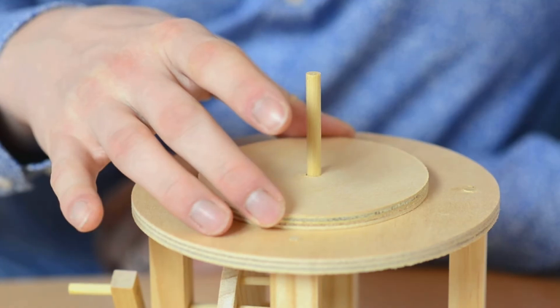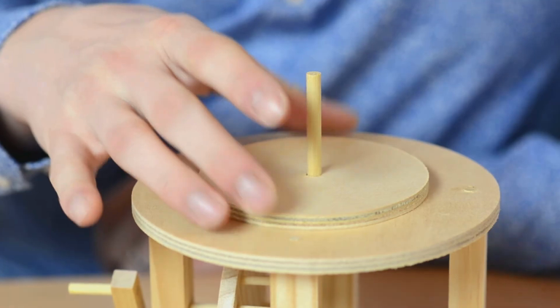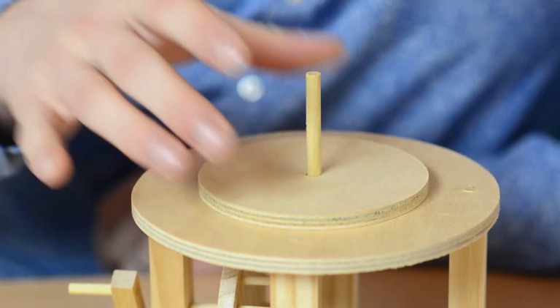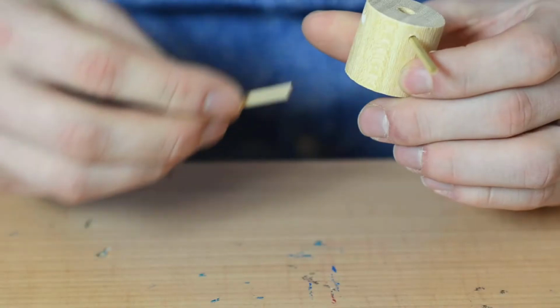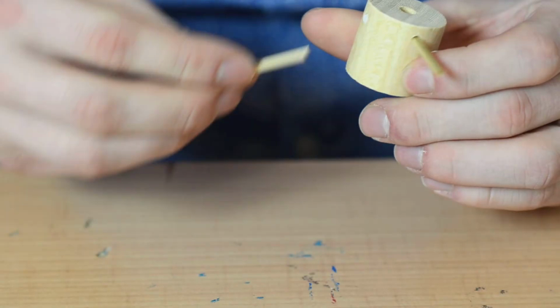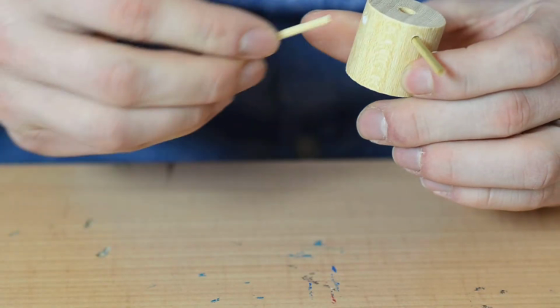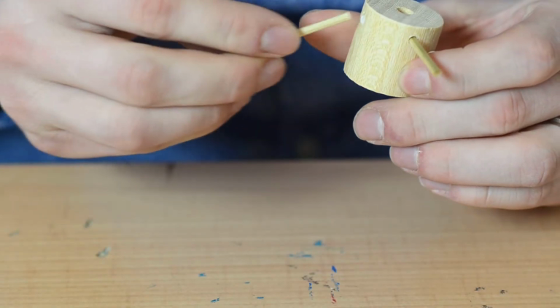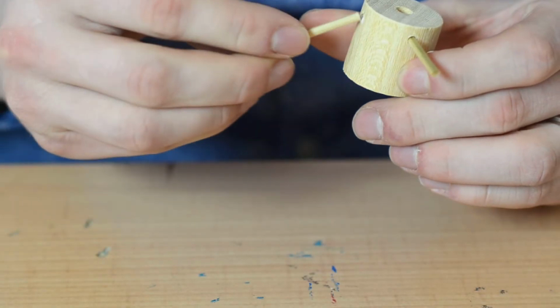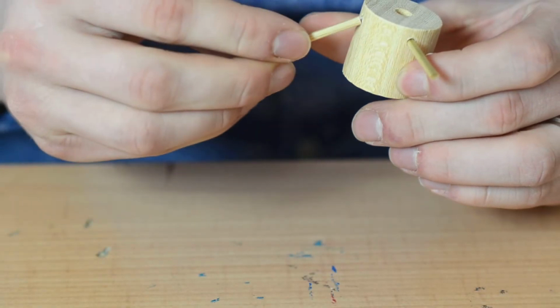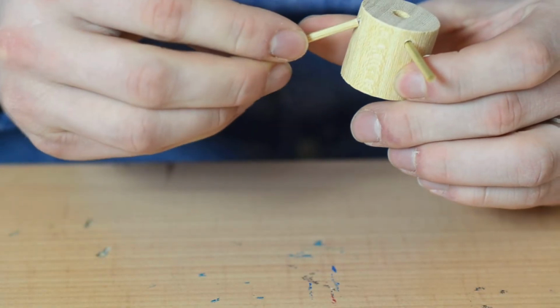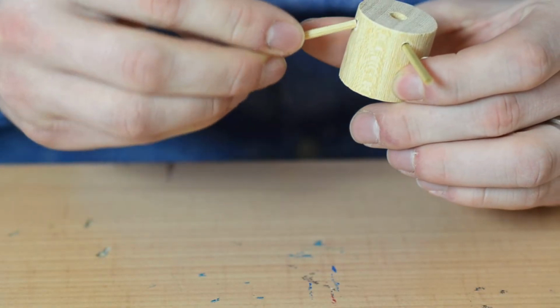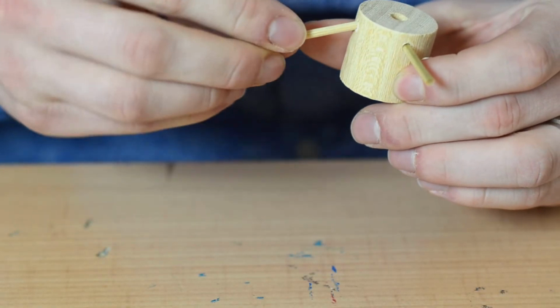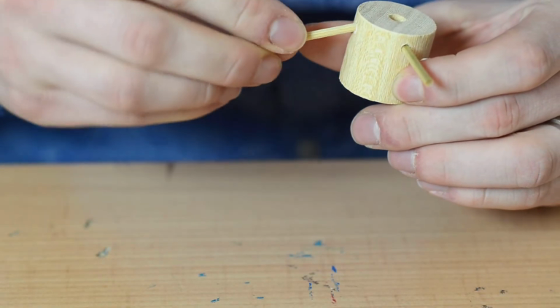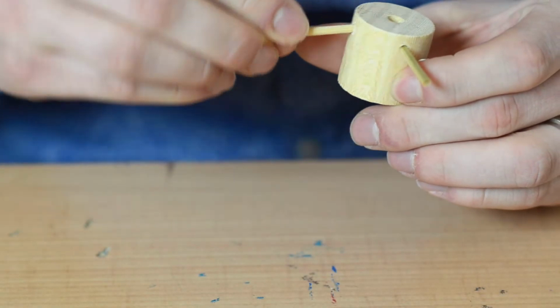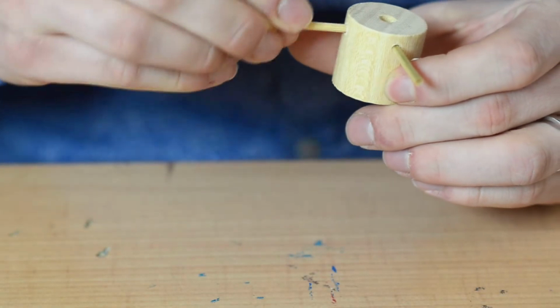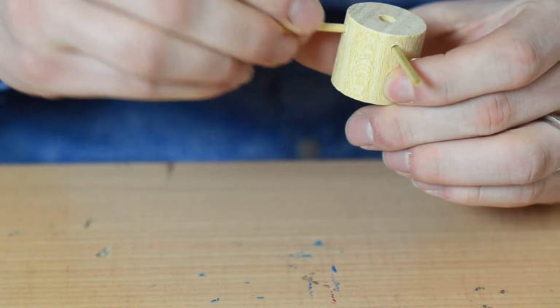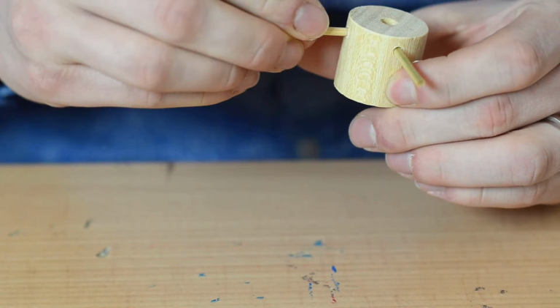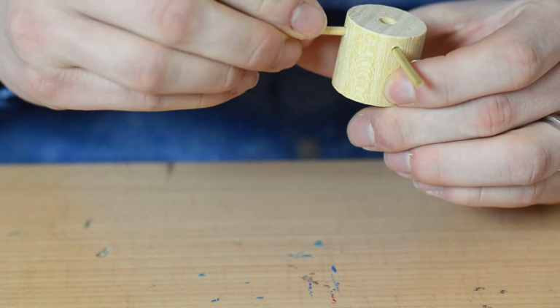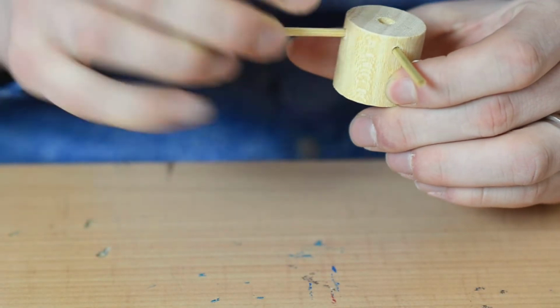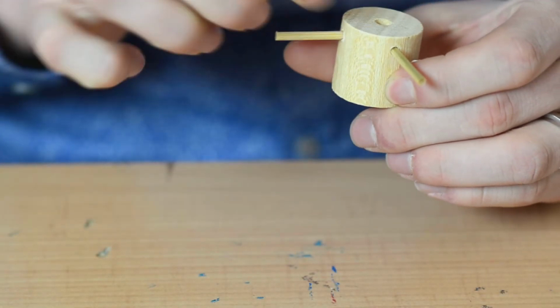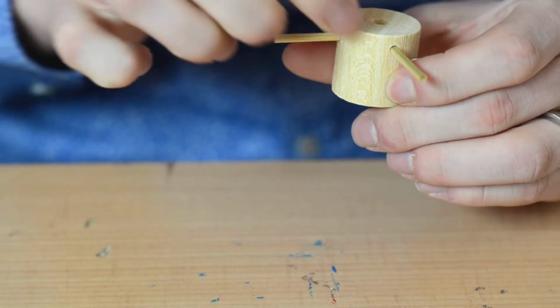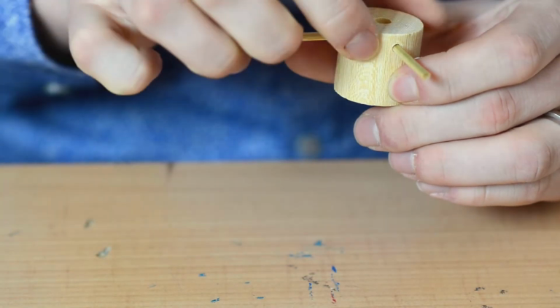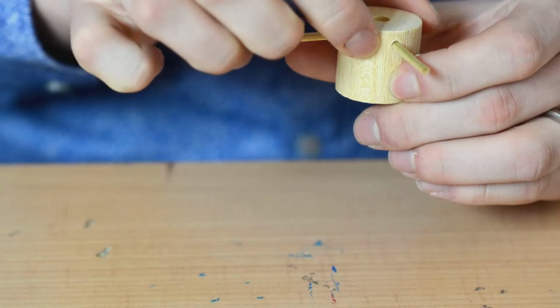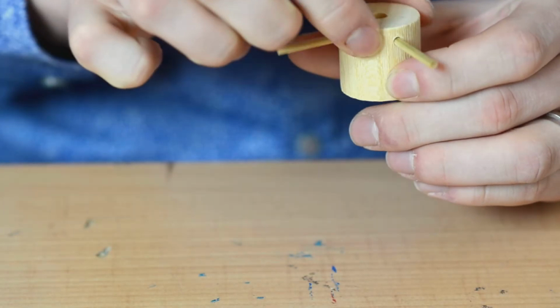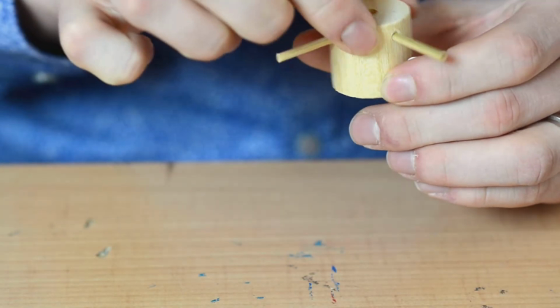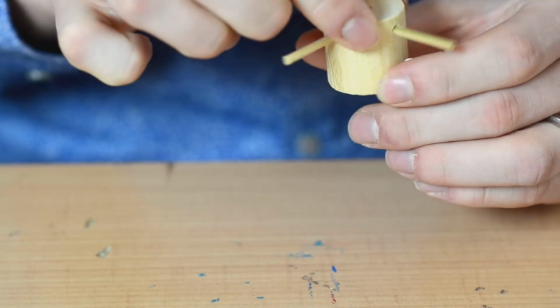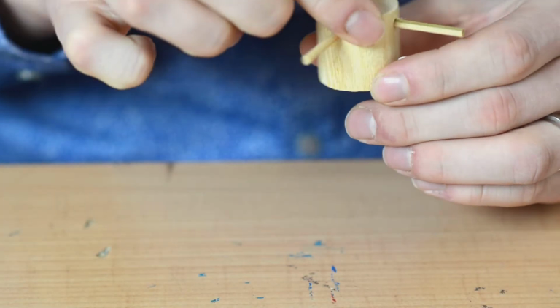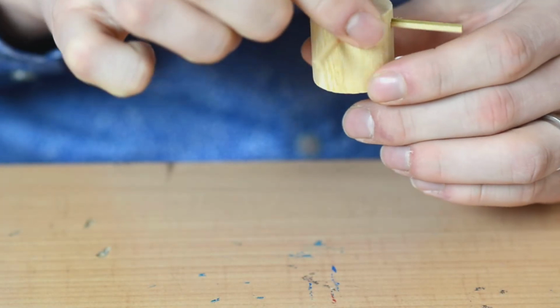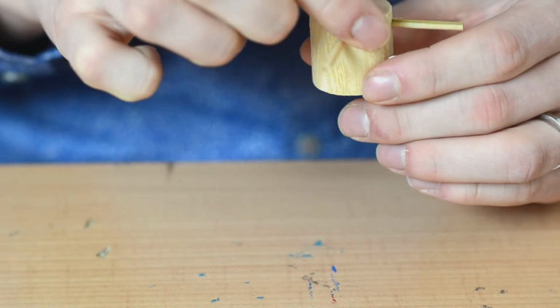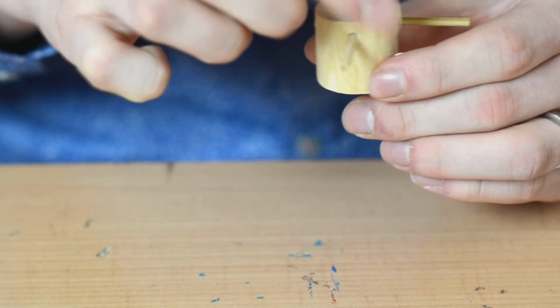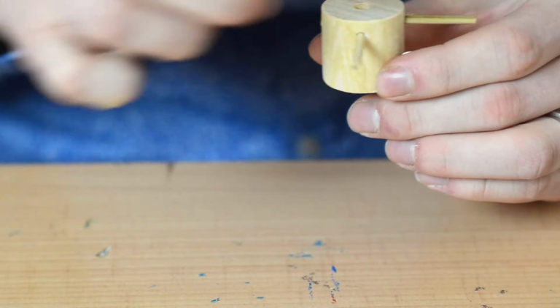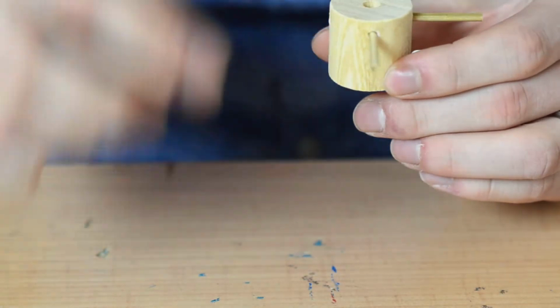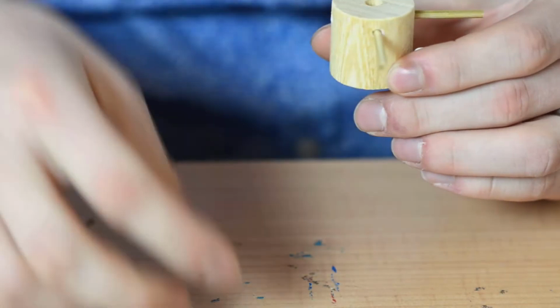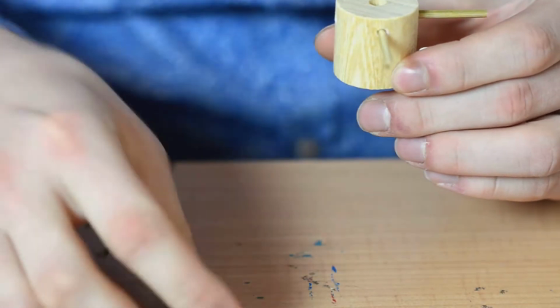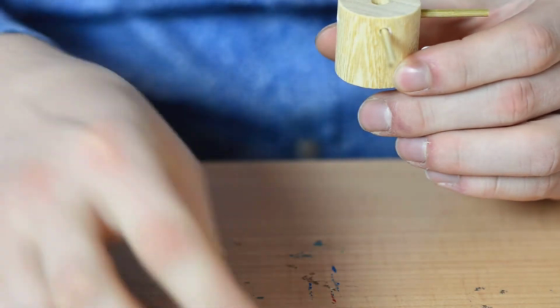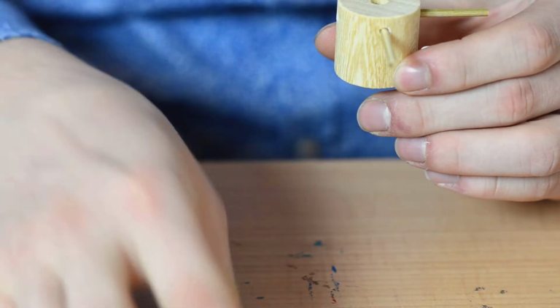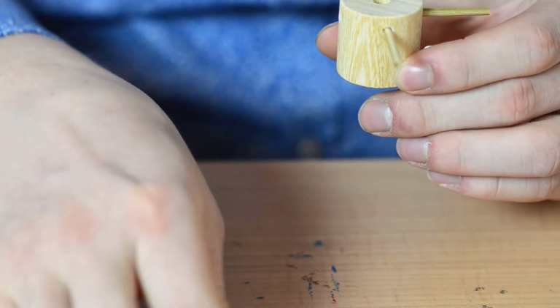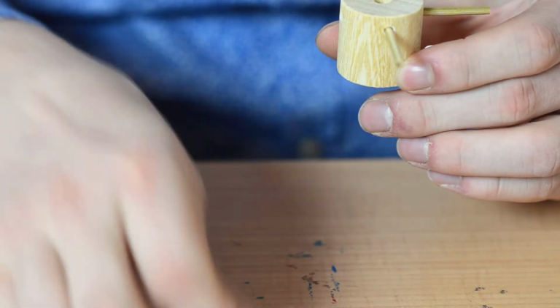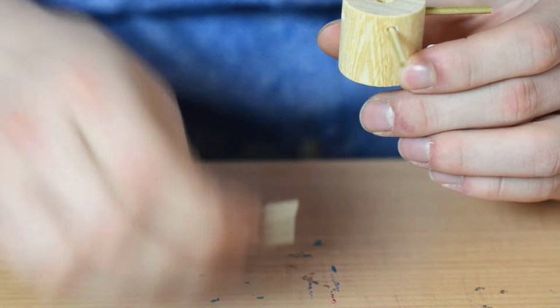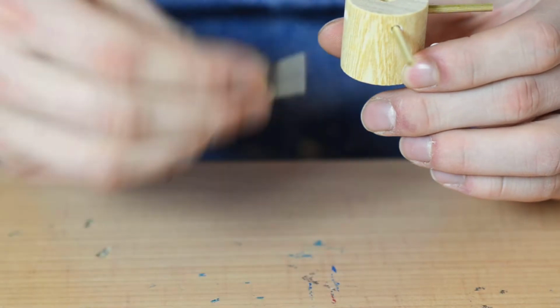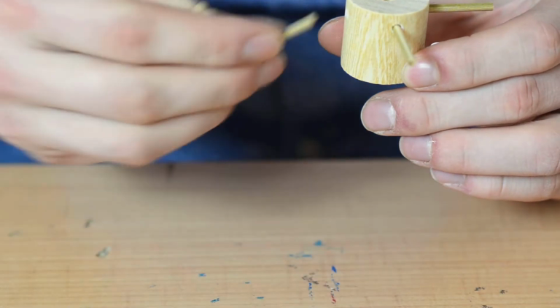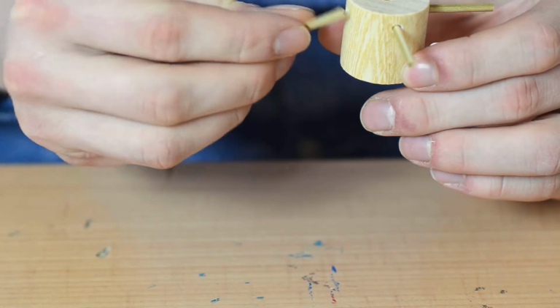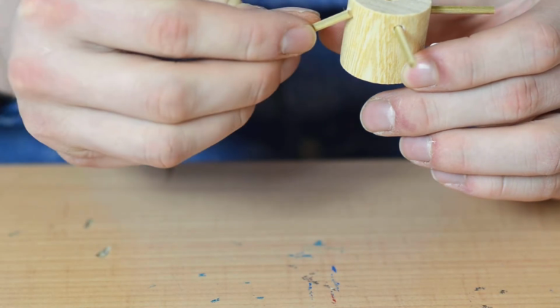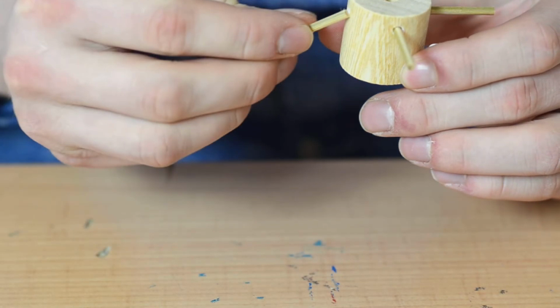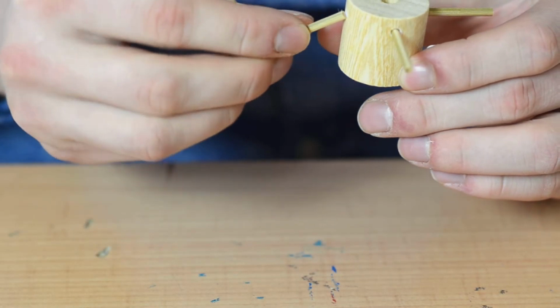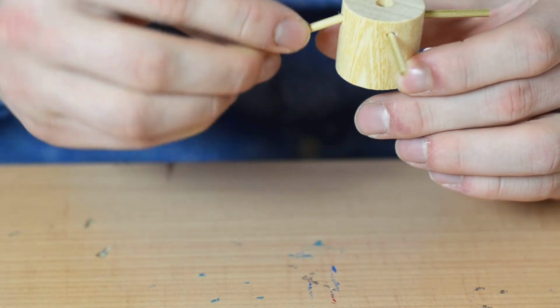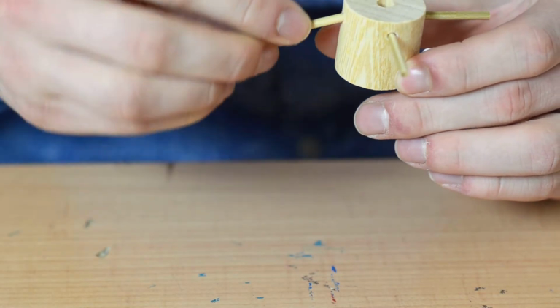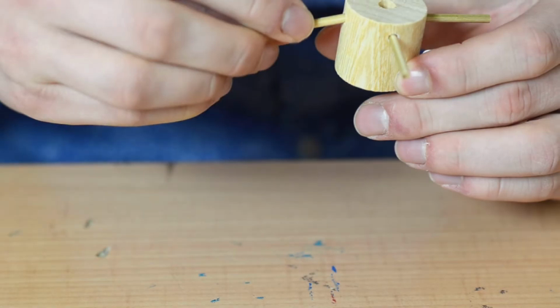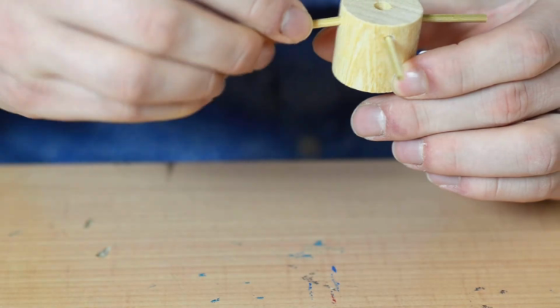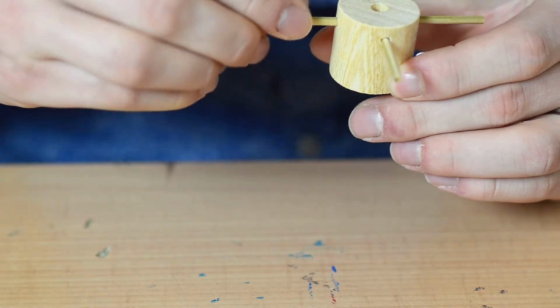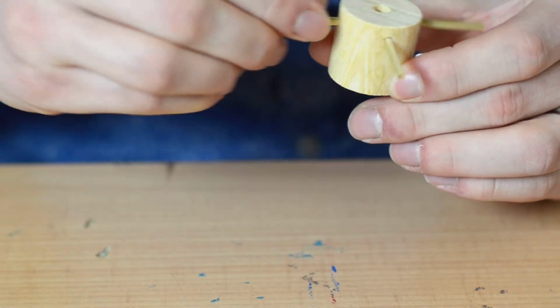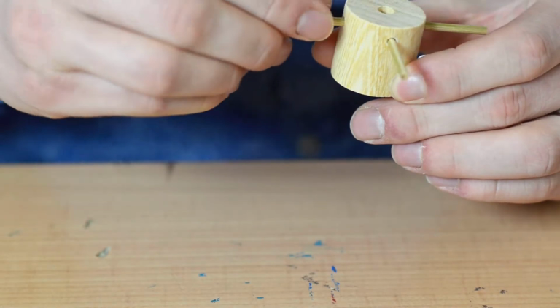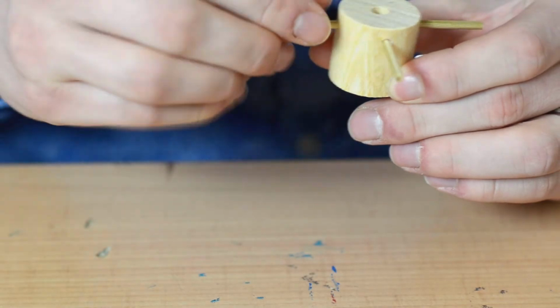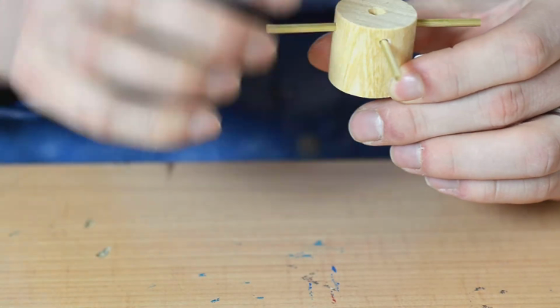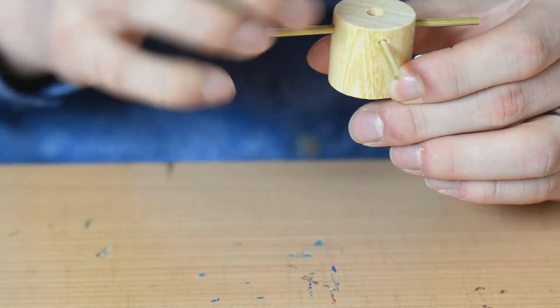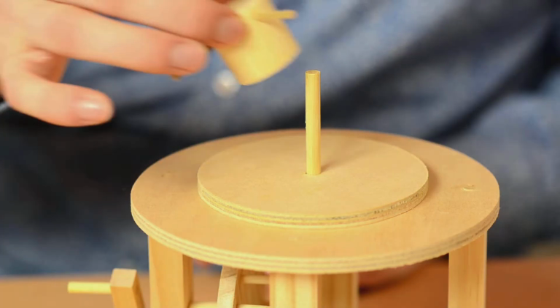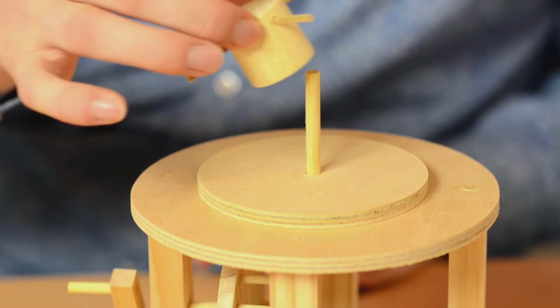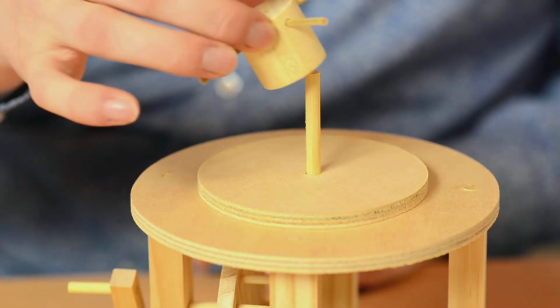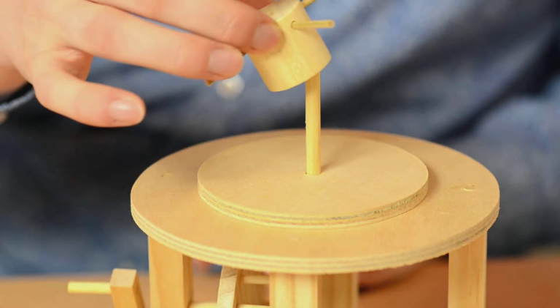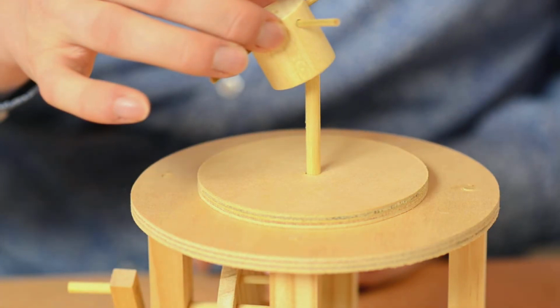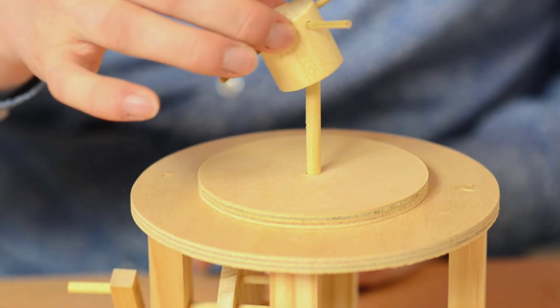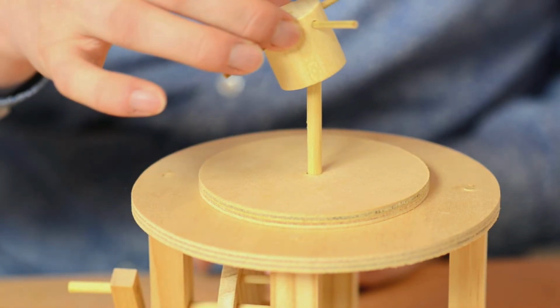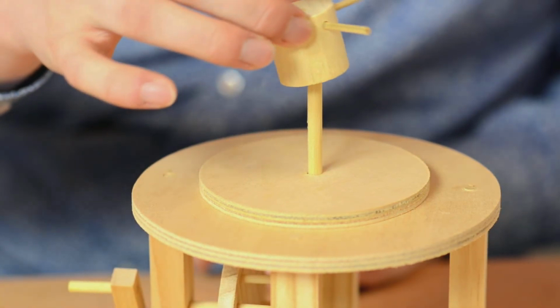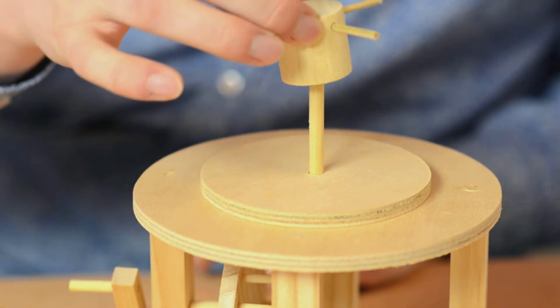The screw would then be operated by four very fast, very strong runners pushing a drum in circles.